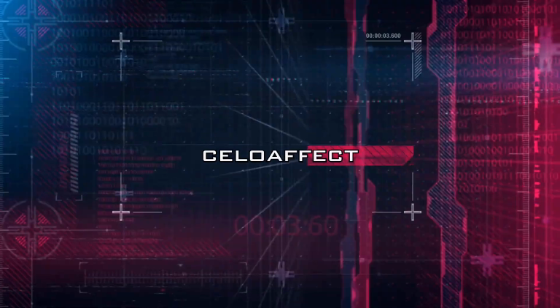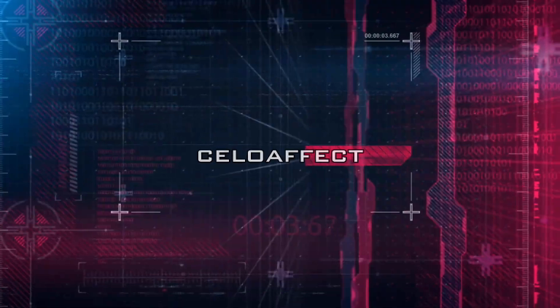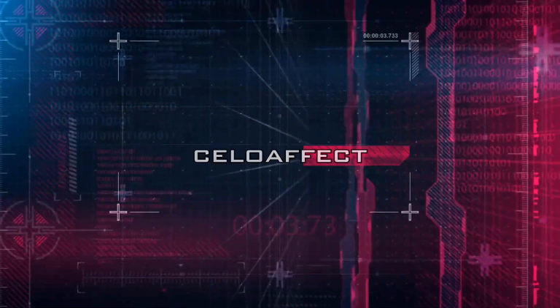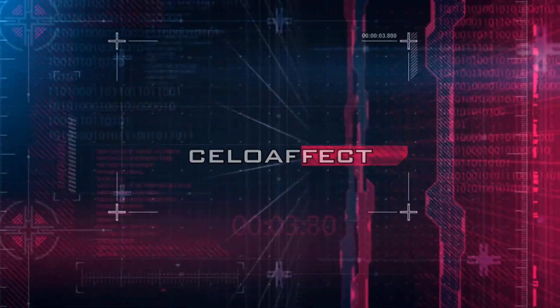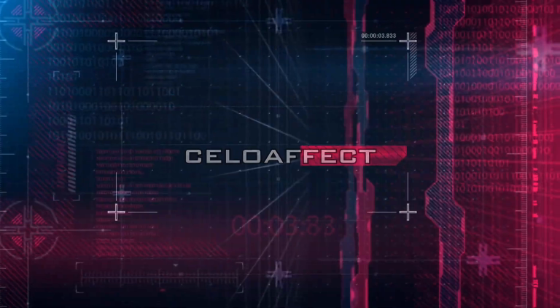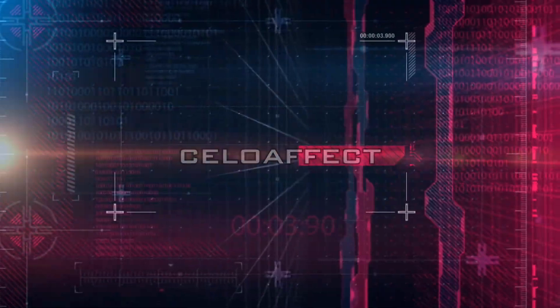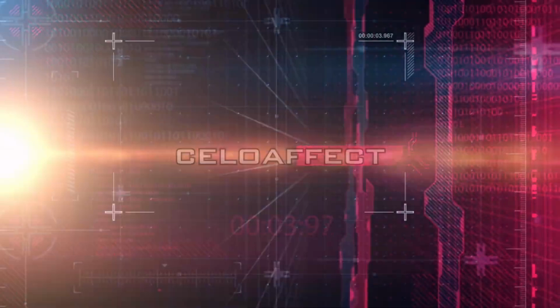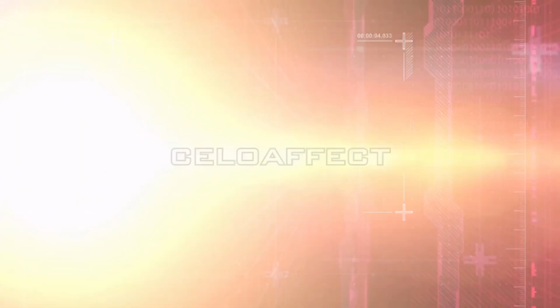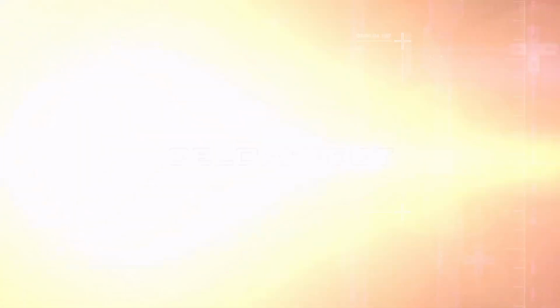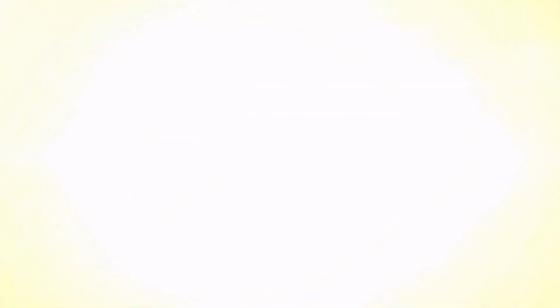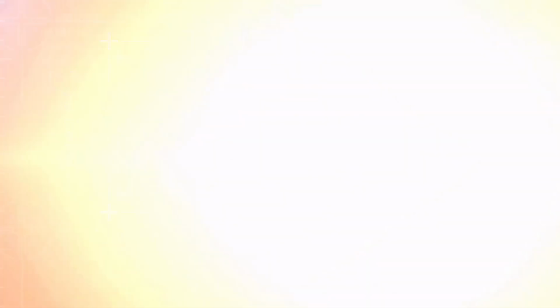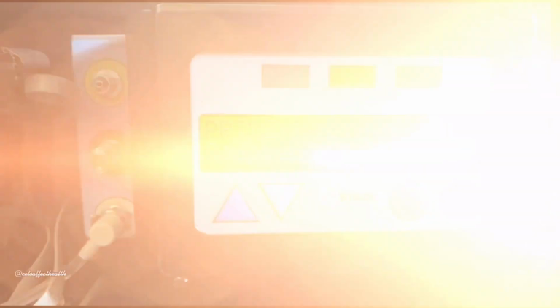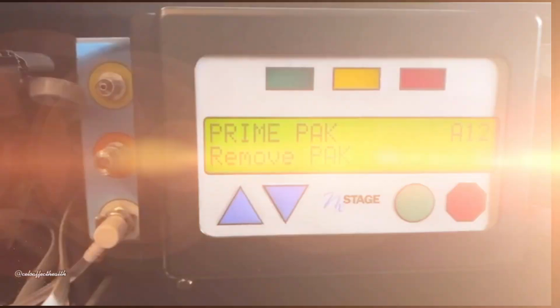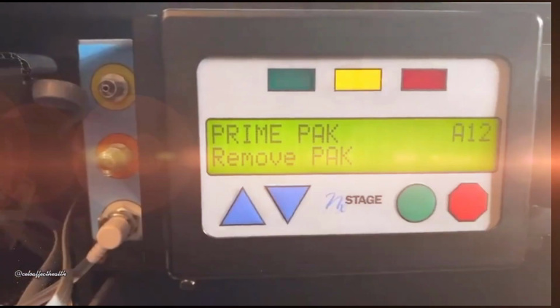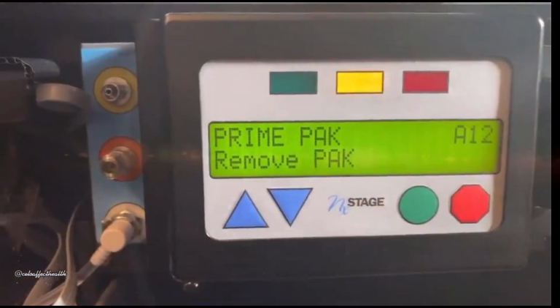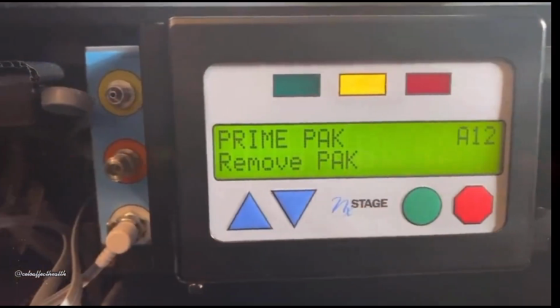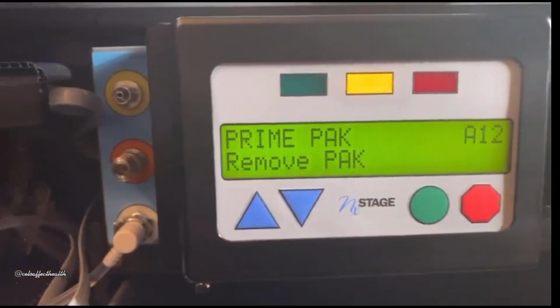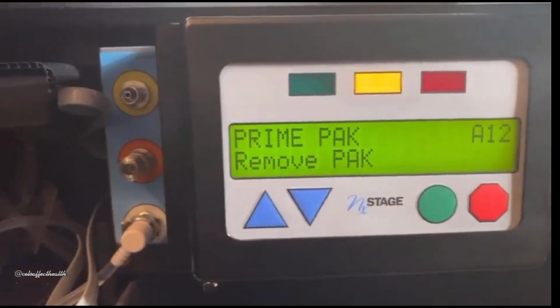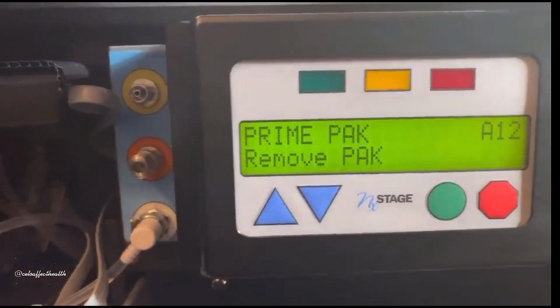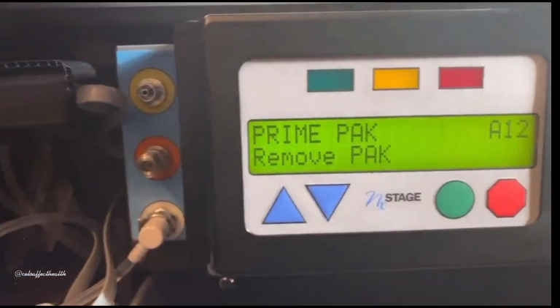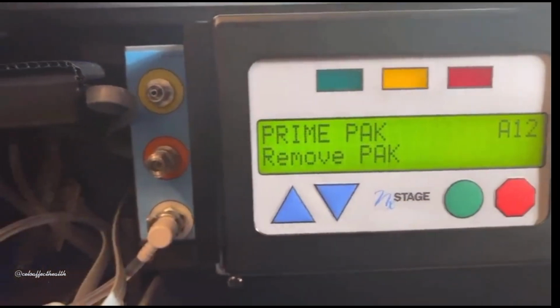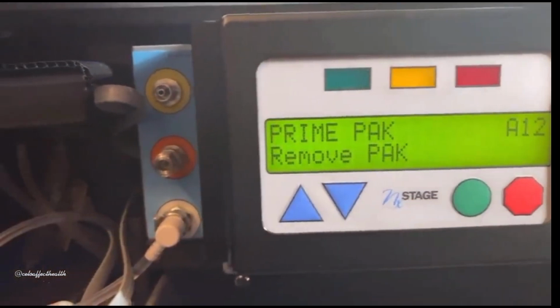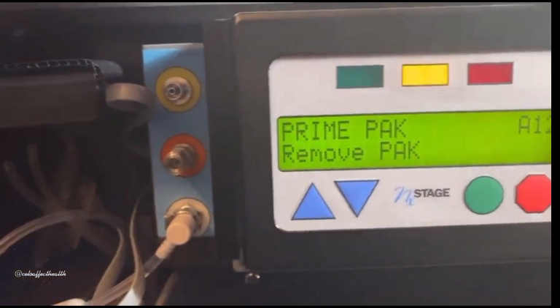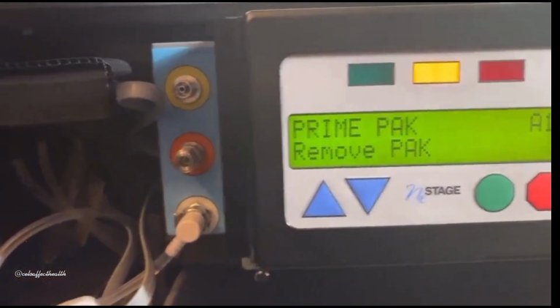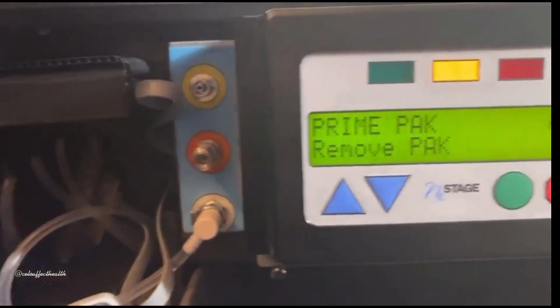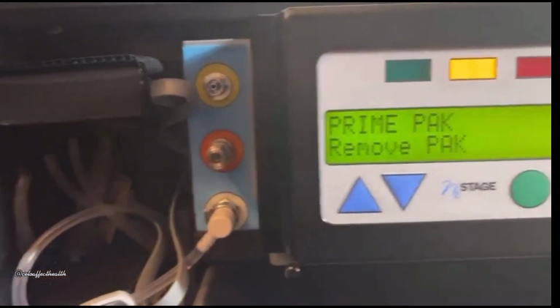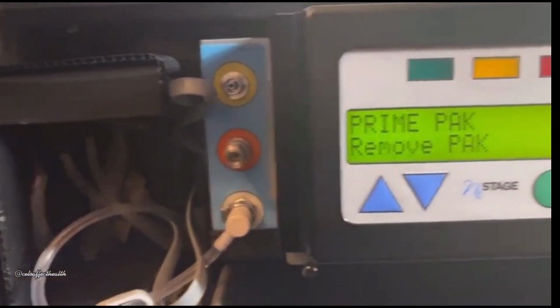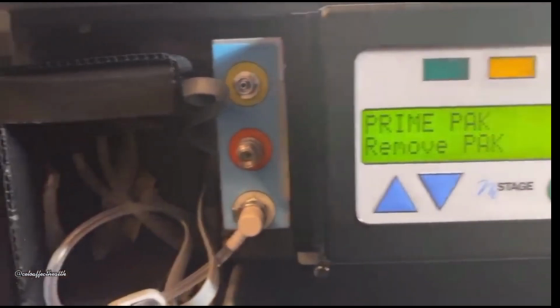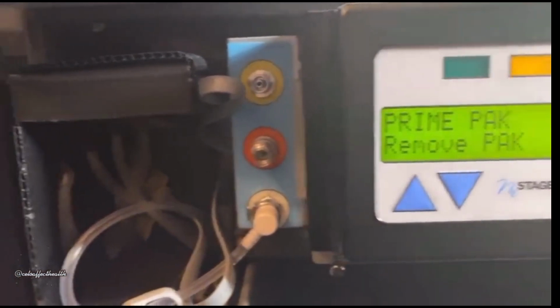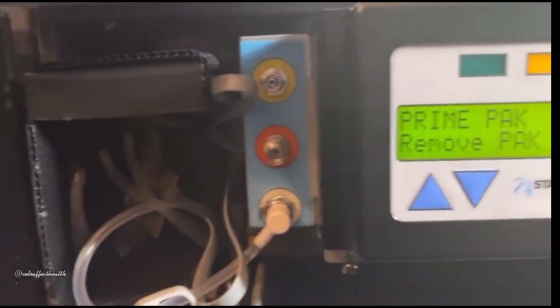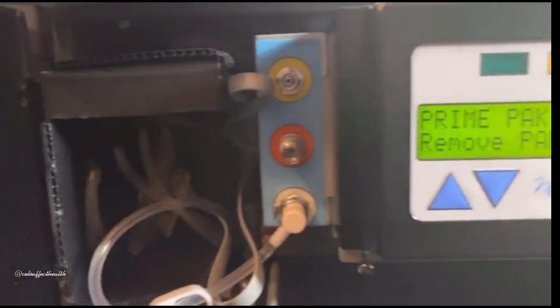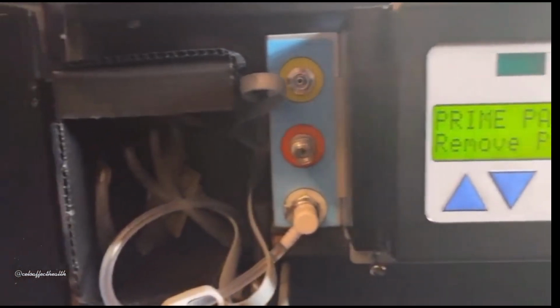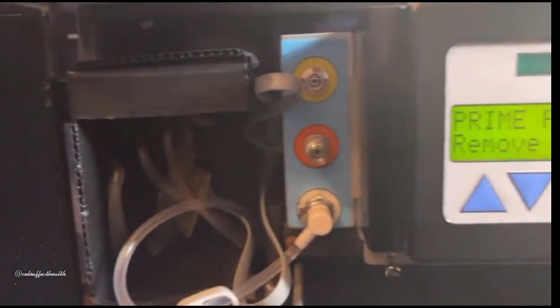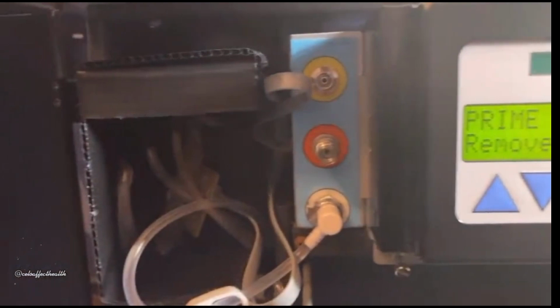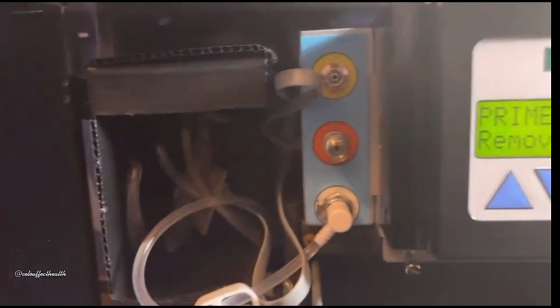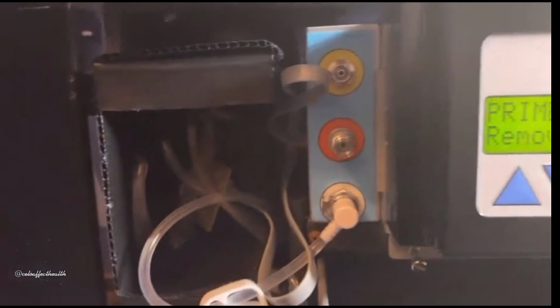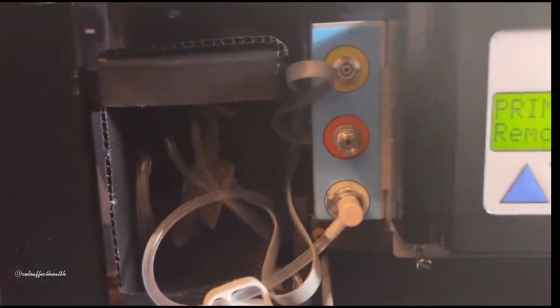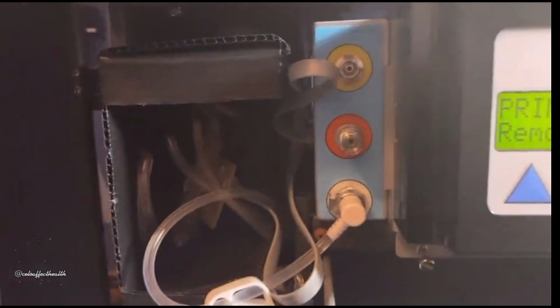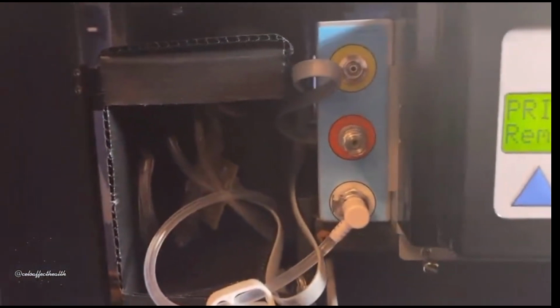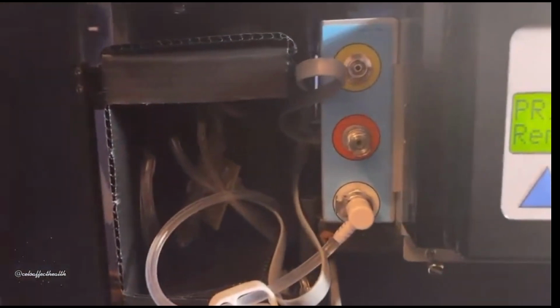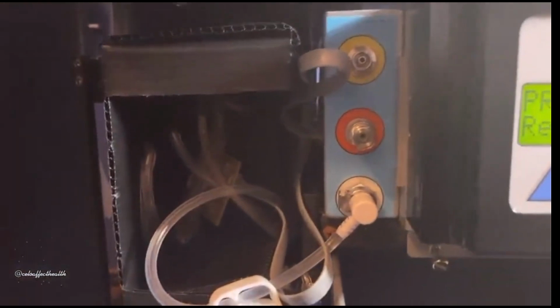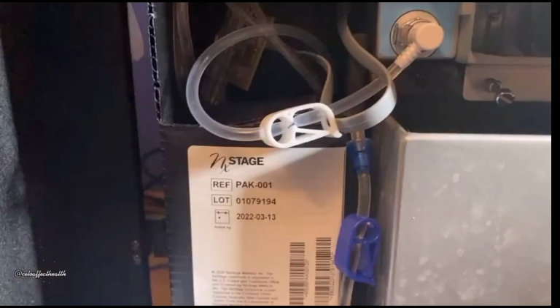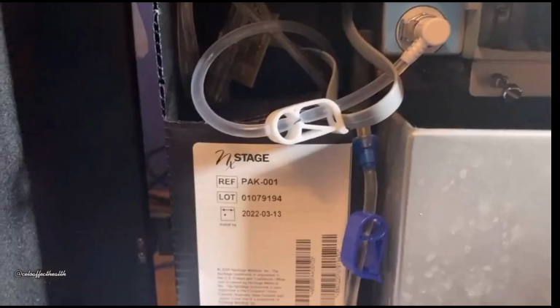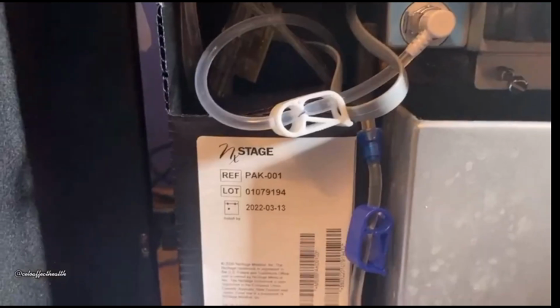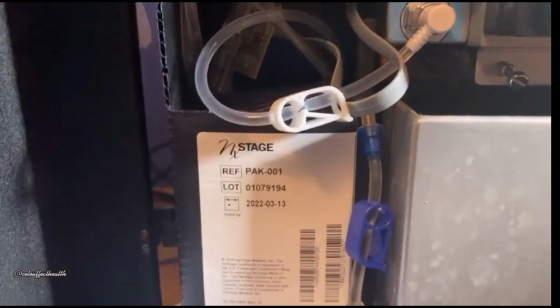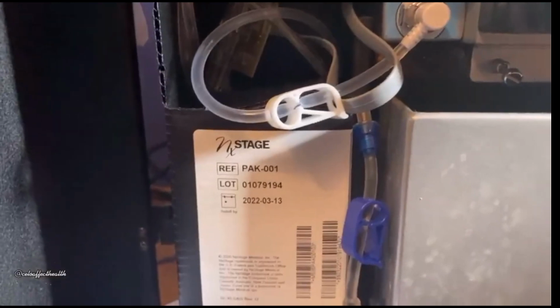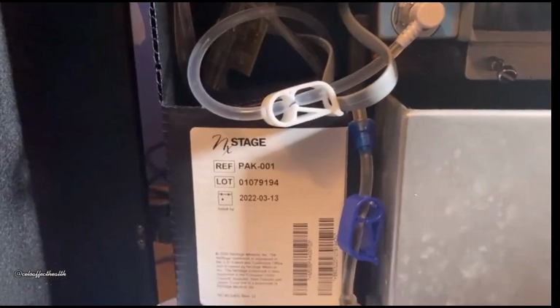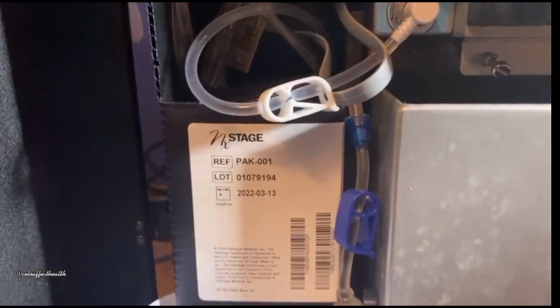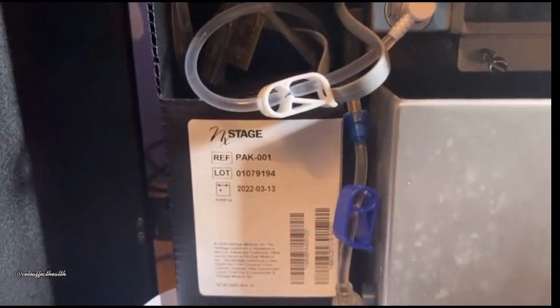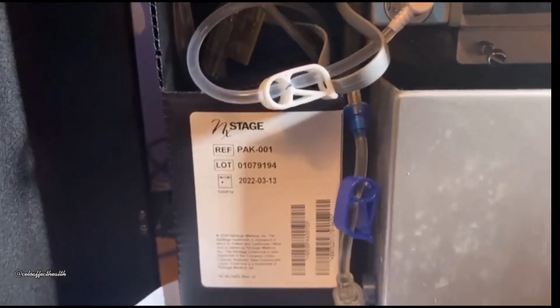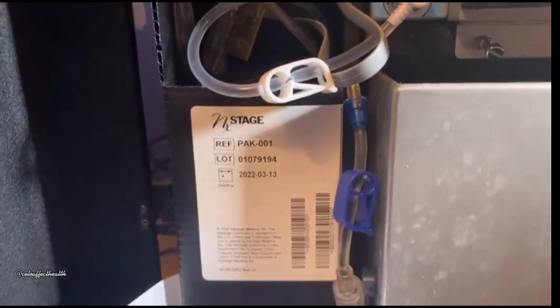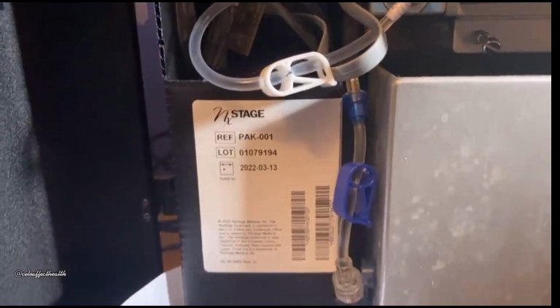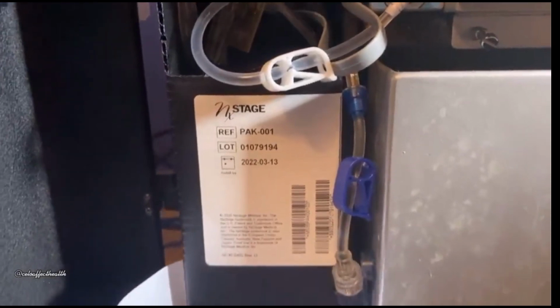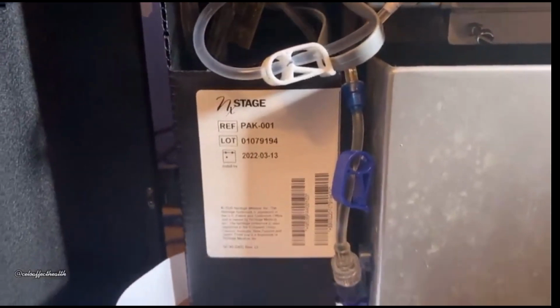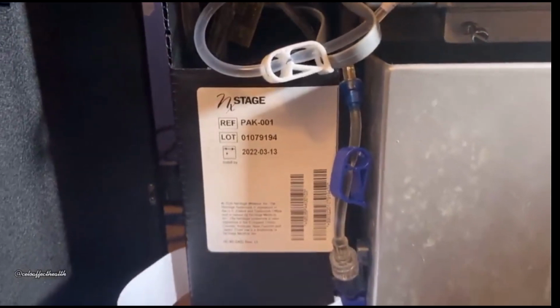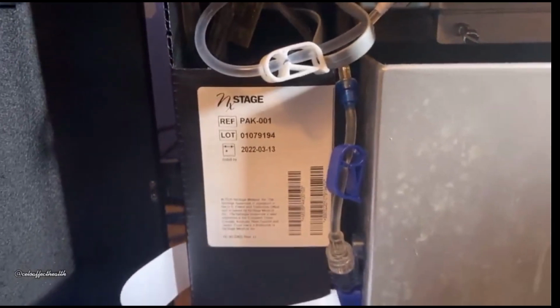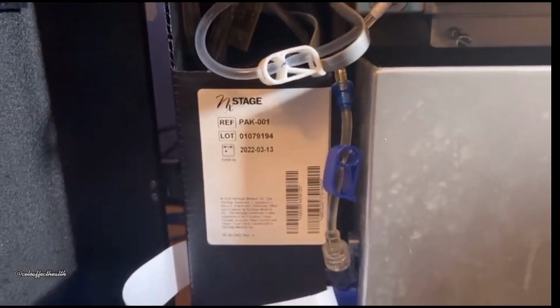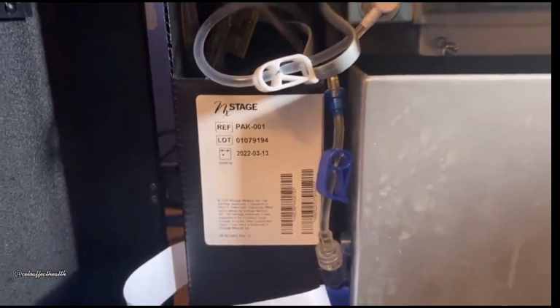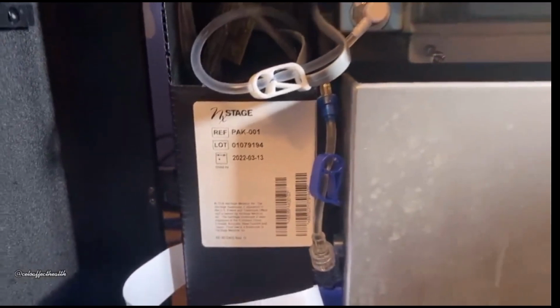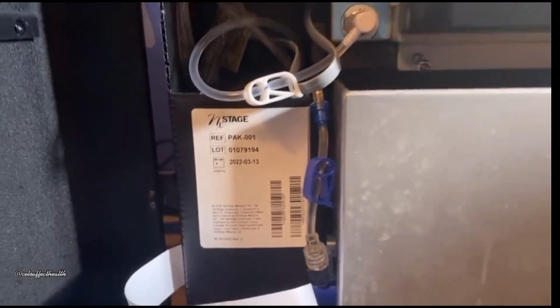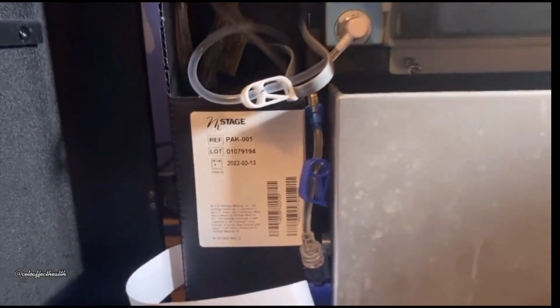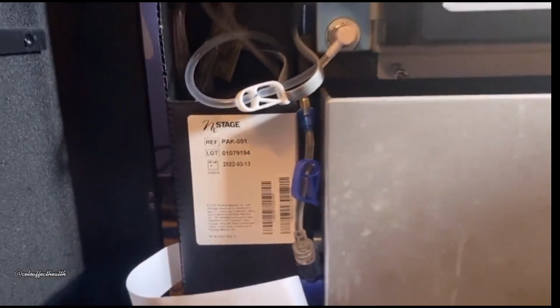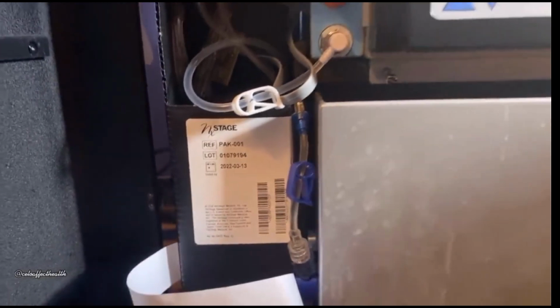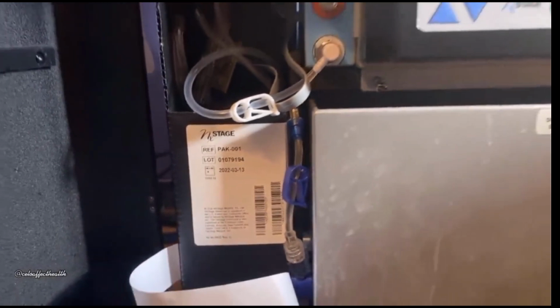Priming a new pack for your Pure Flow on the NxStage dialysis home machine.